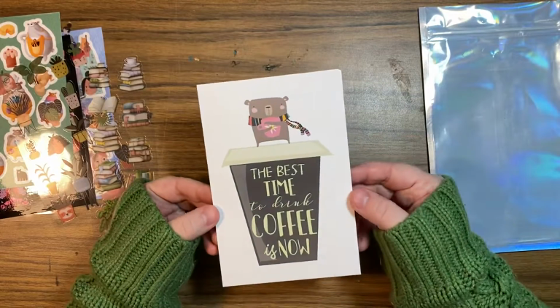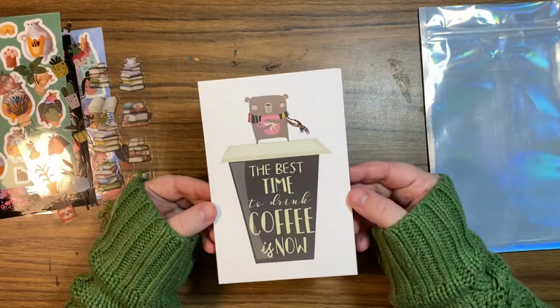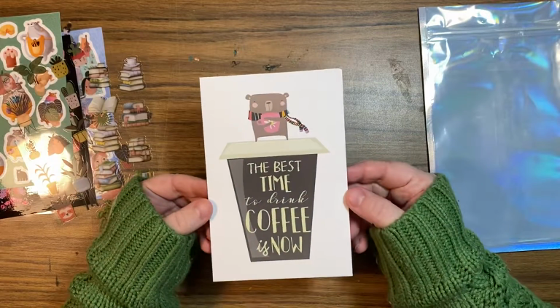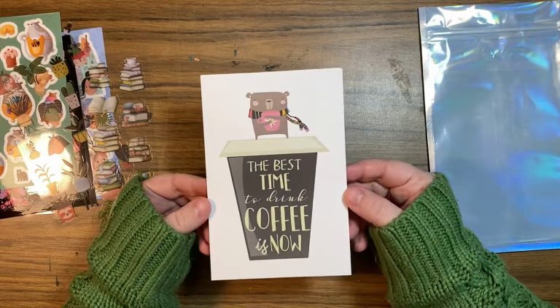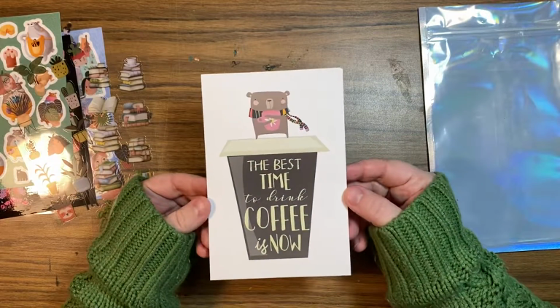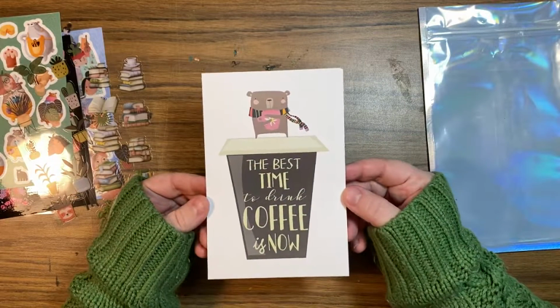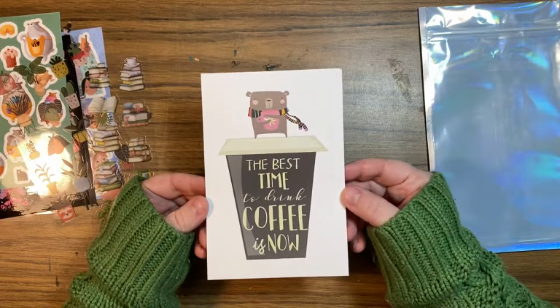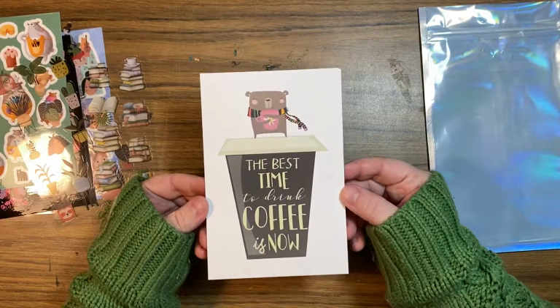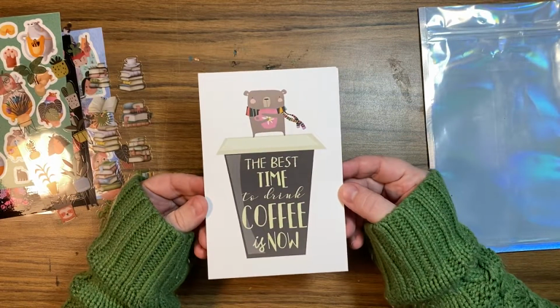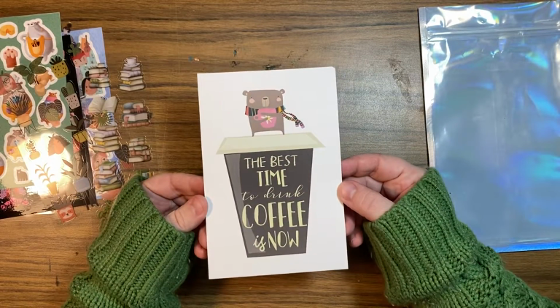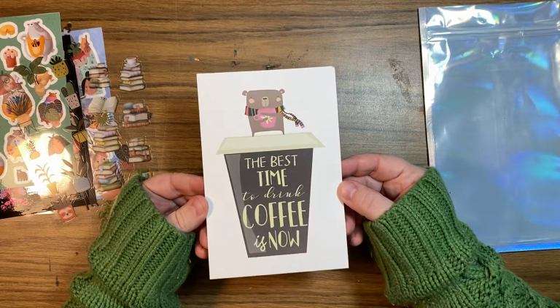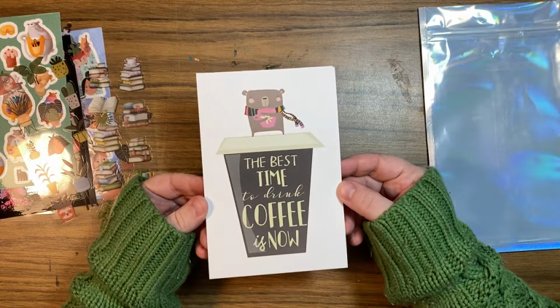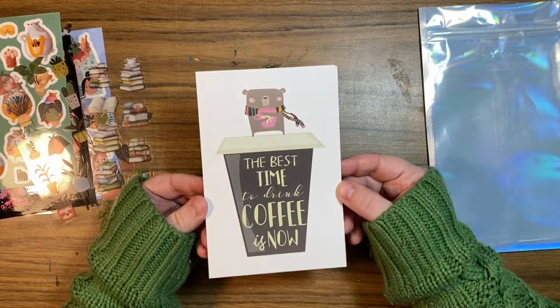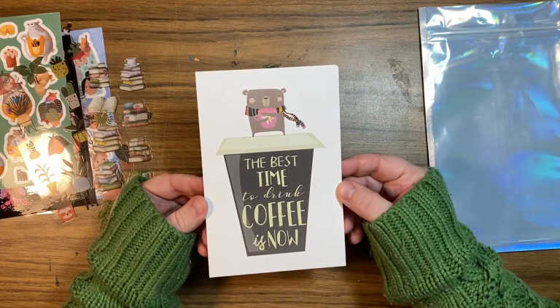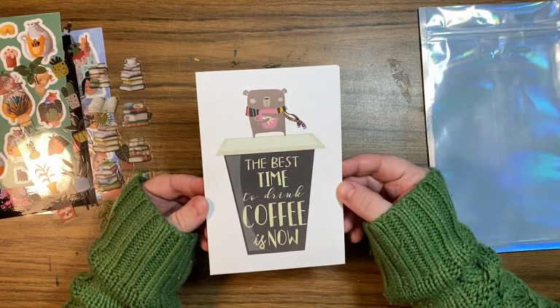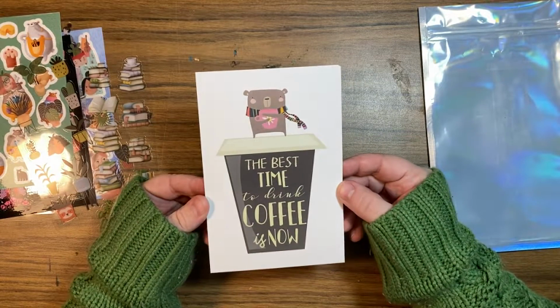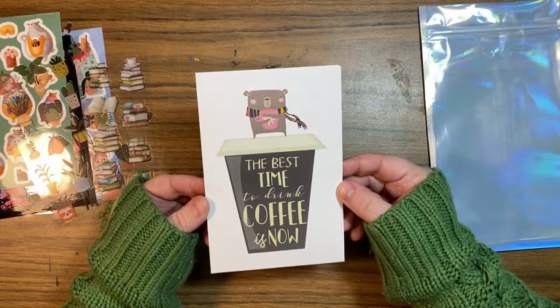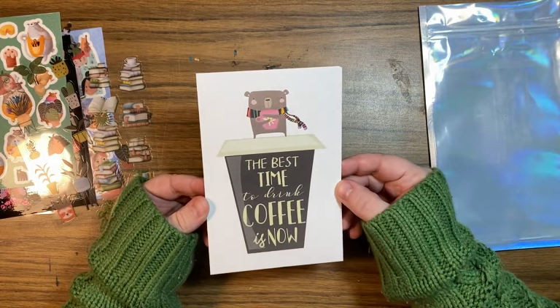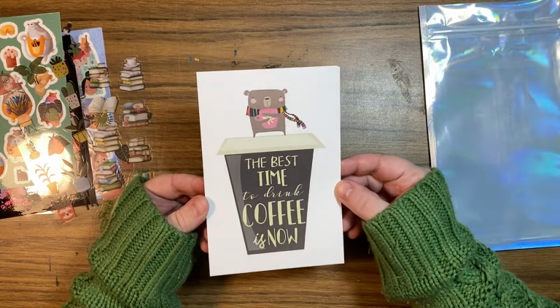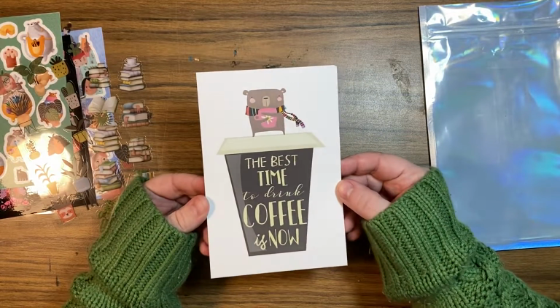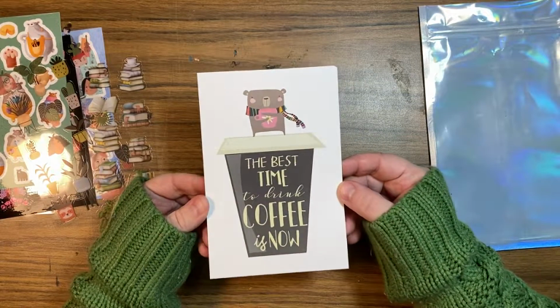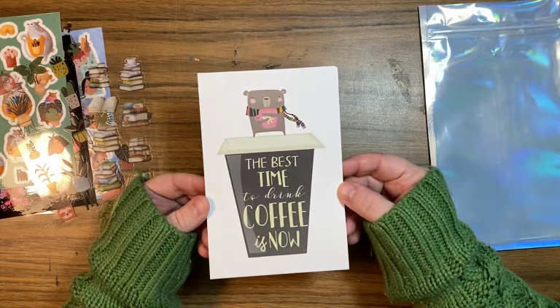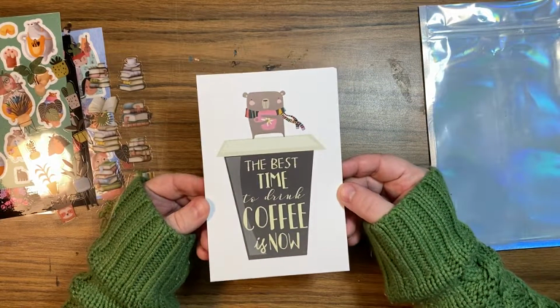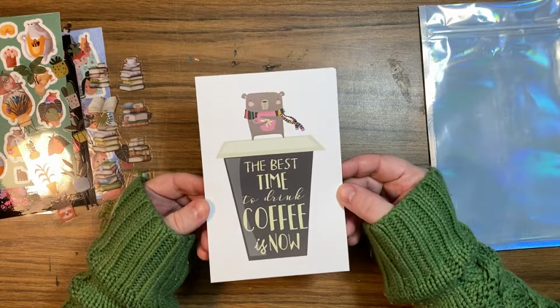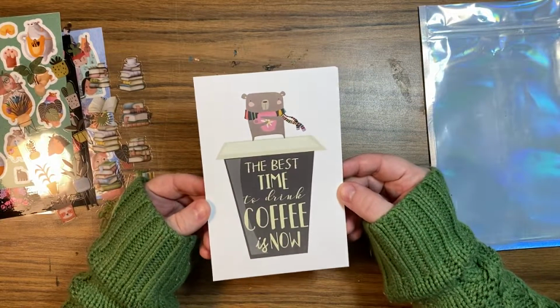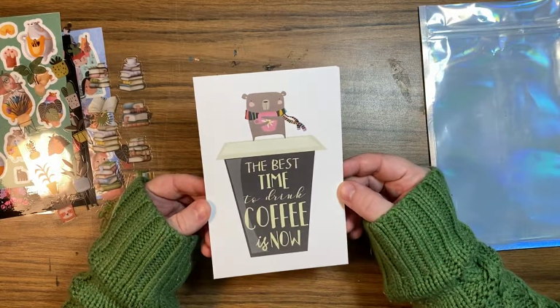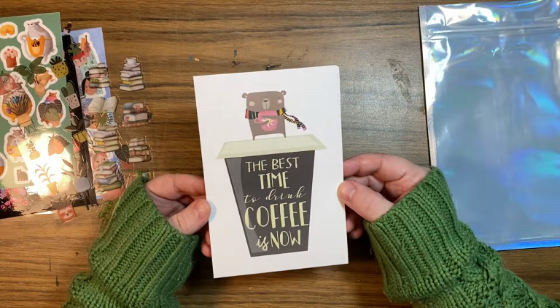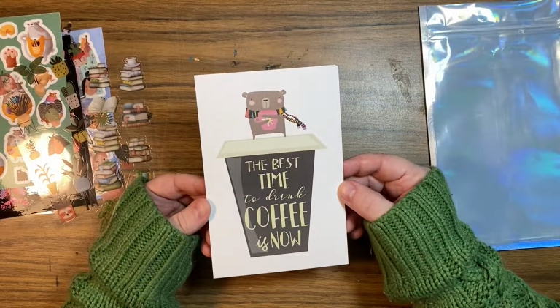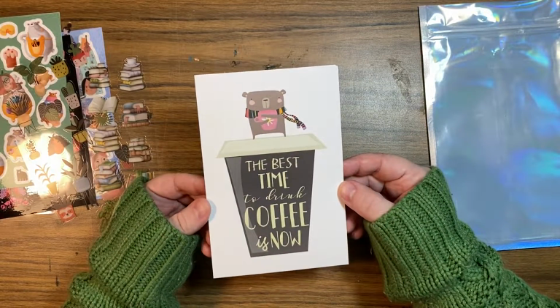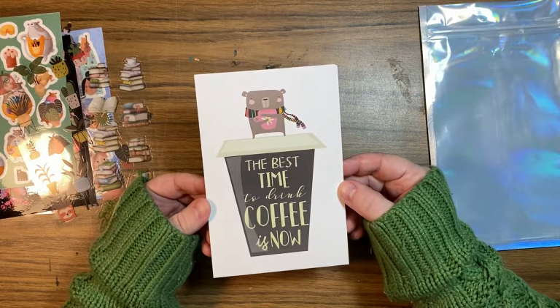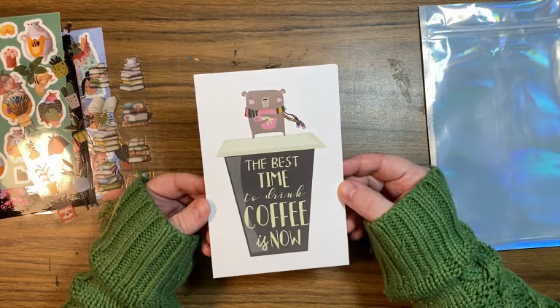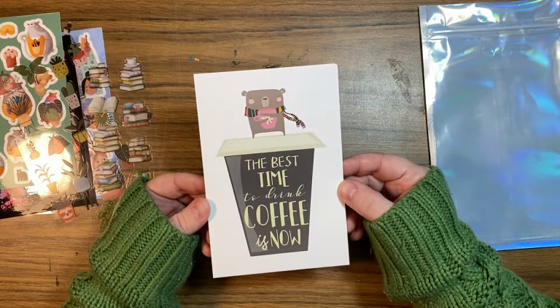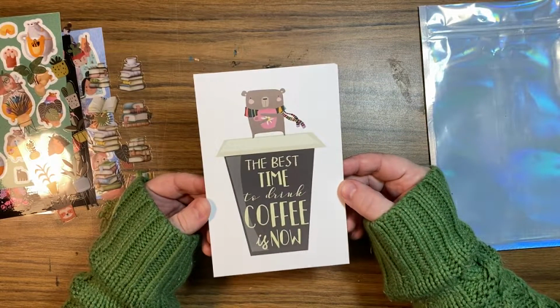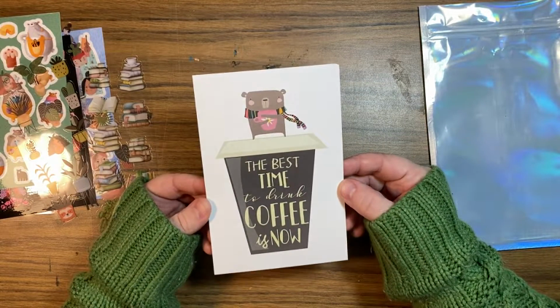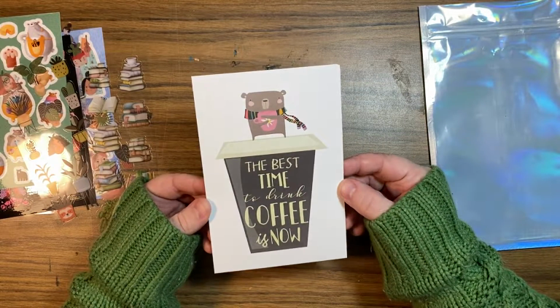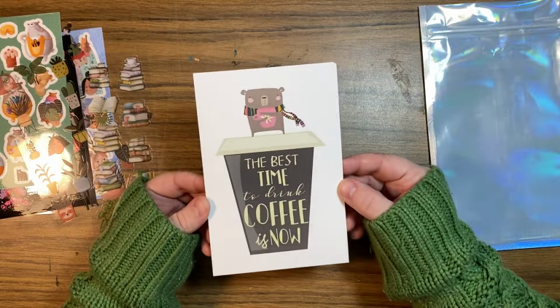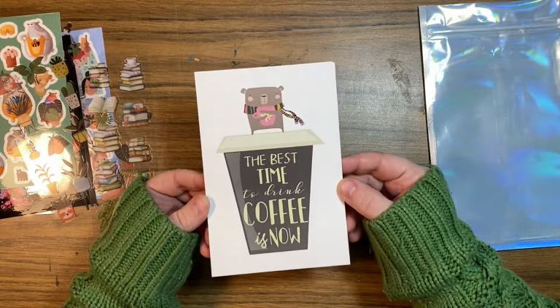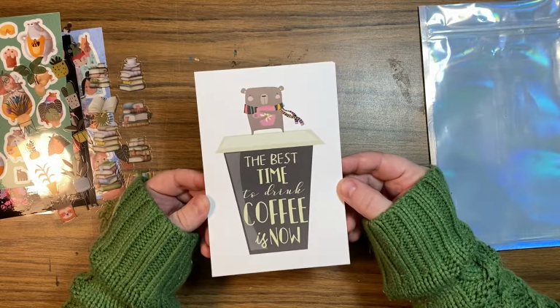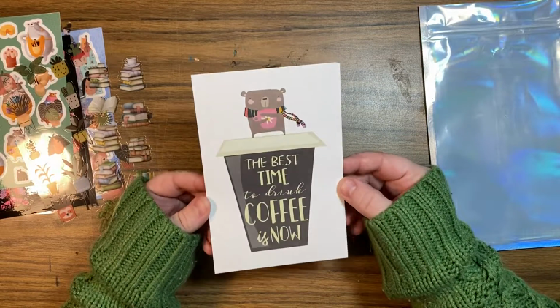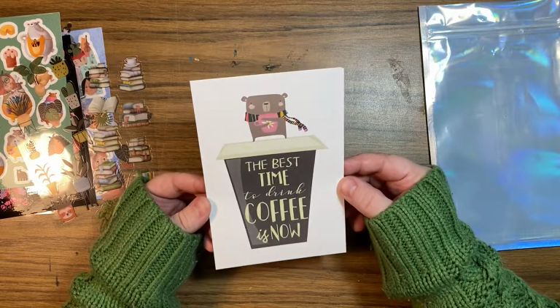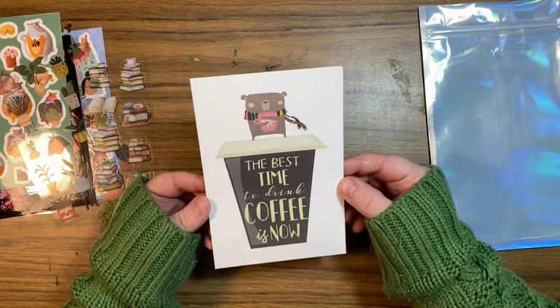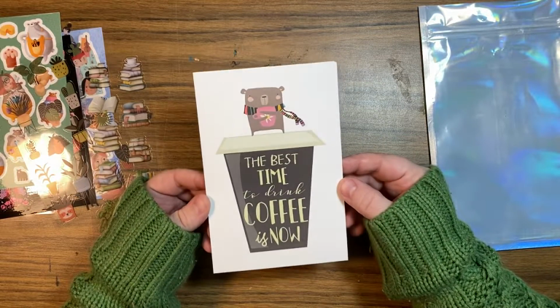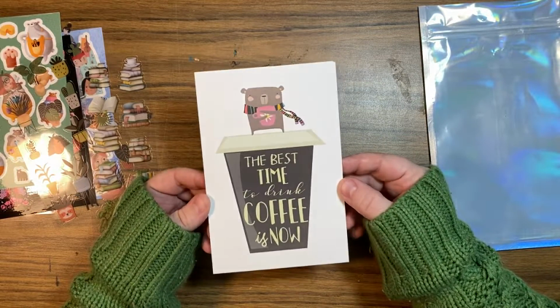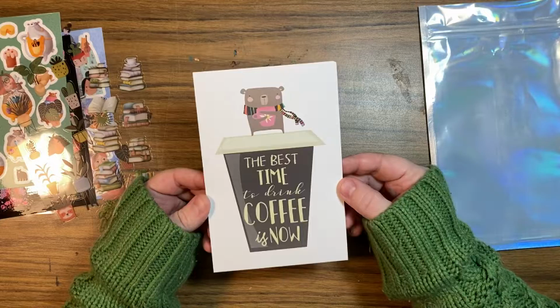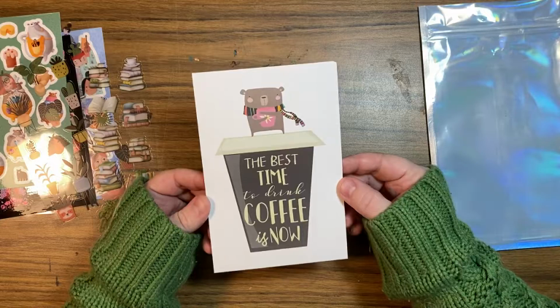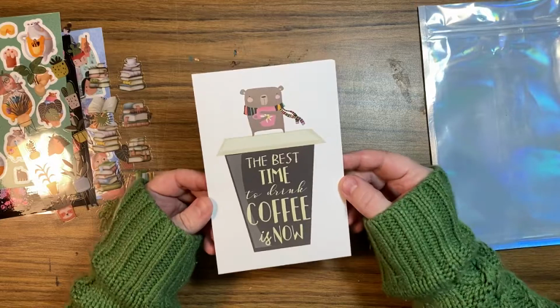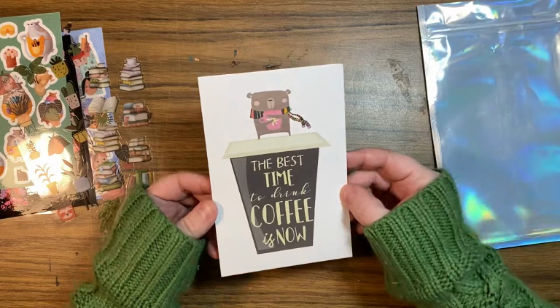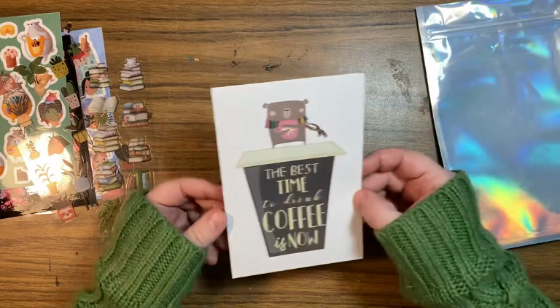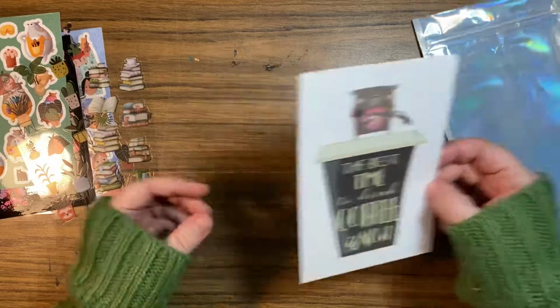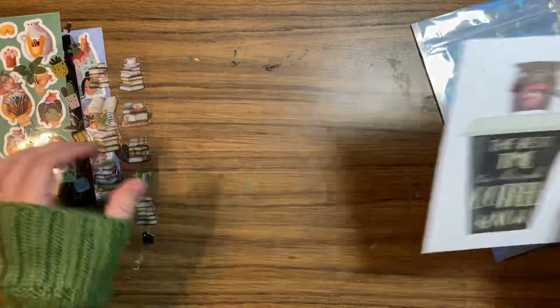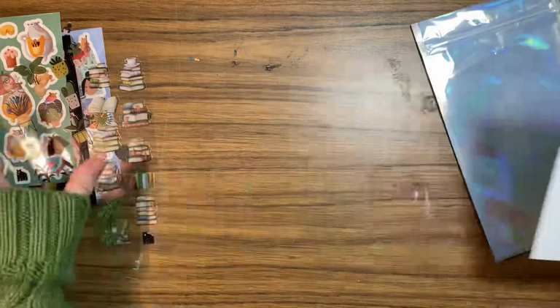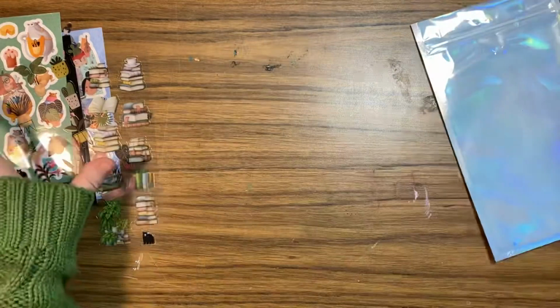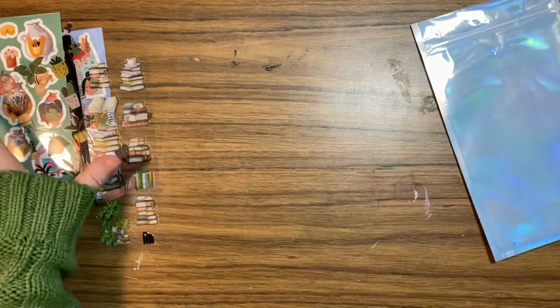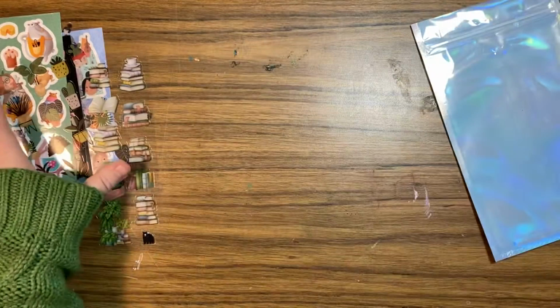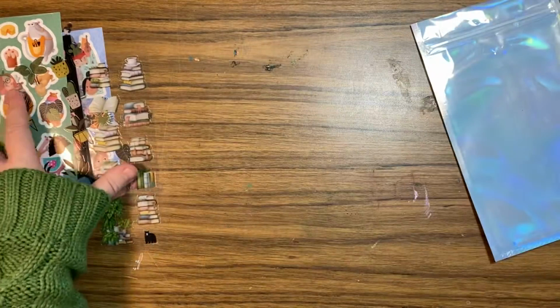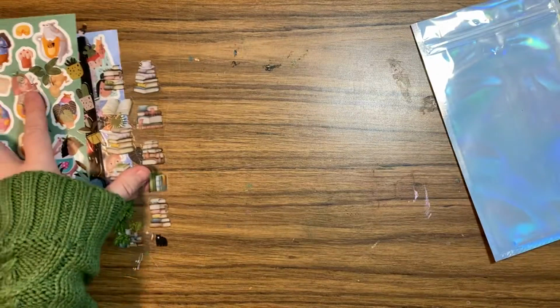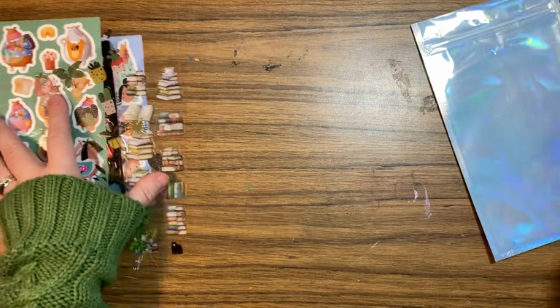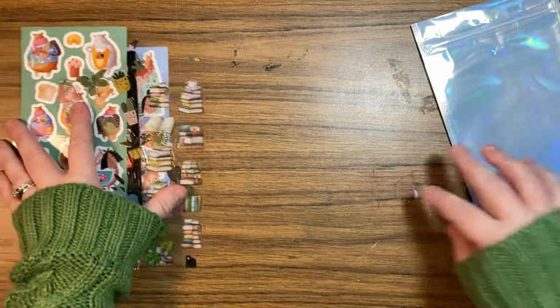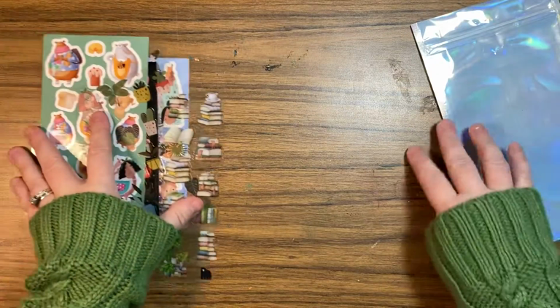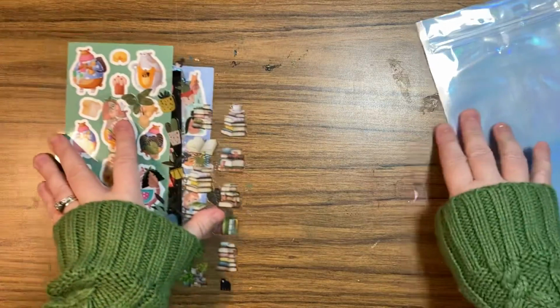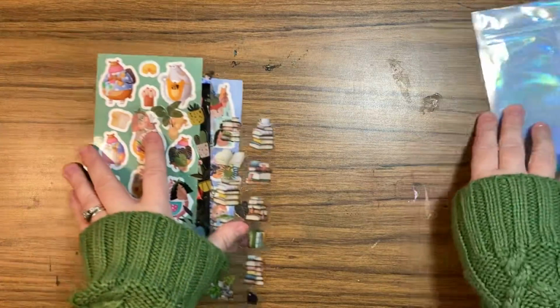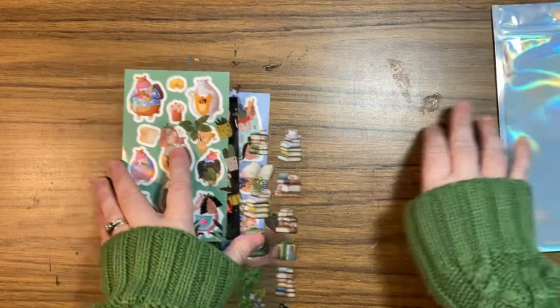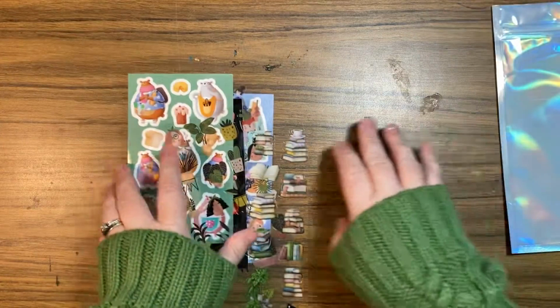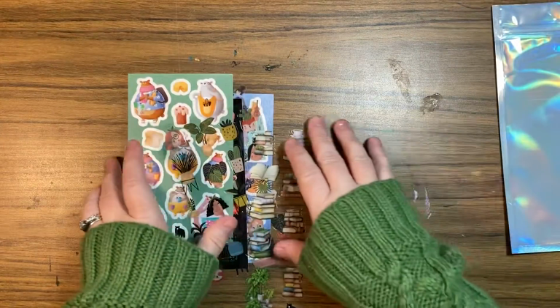The best time to drink coffee is now — agreed, agreed. What do you think Artemis, huh? Is it right now?